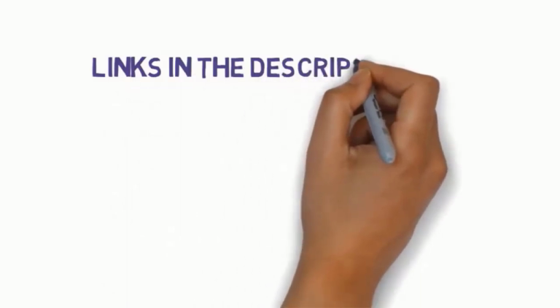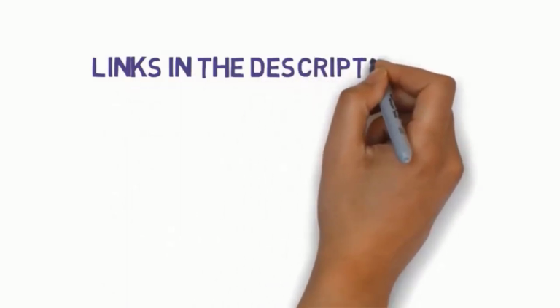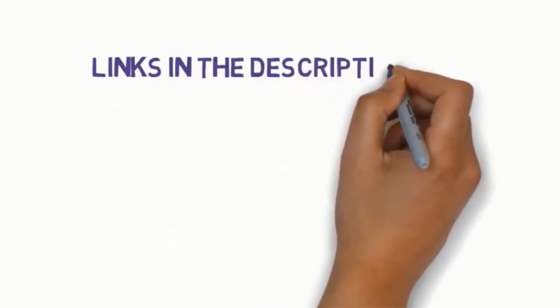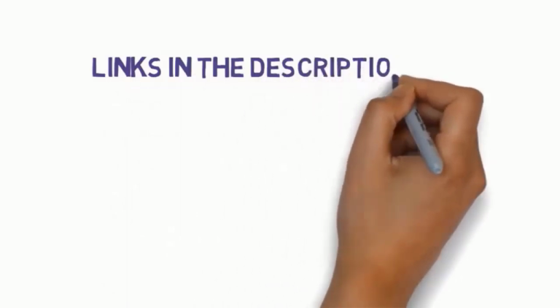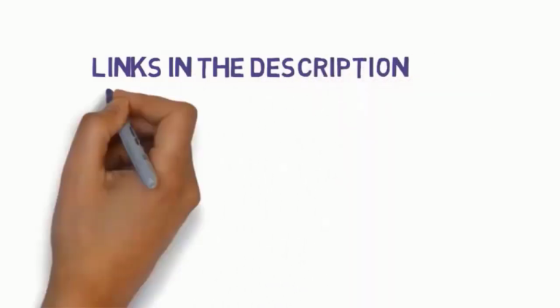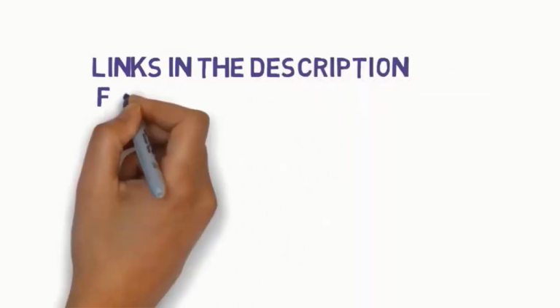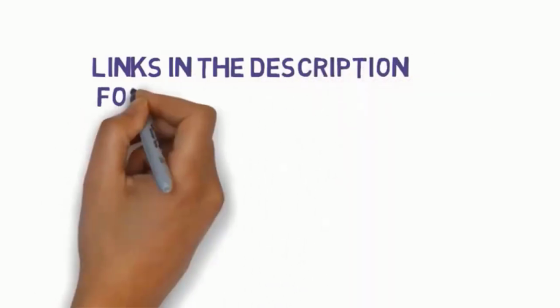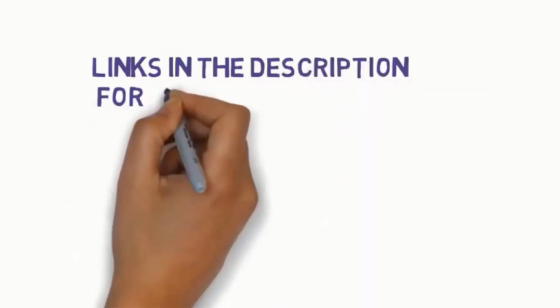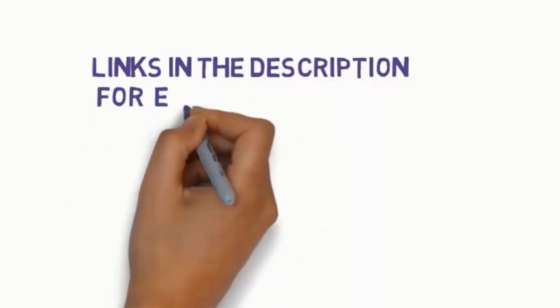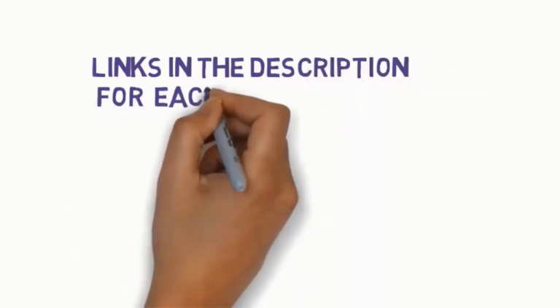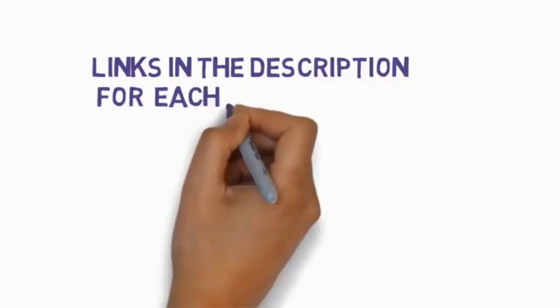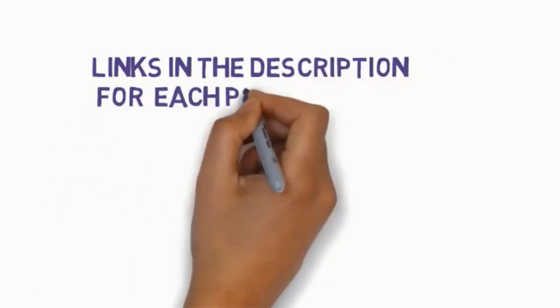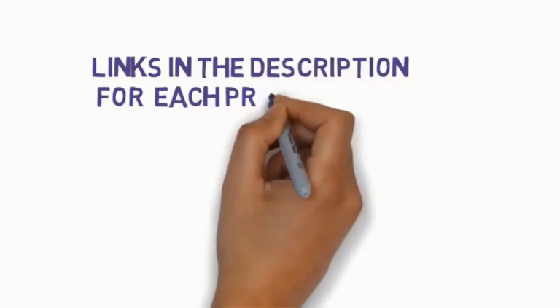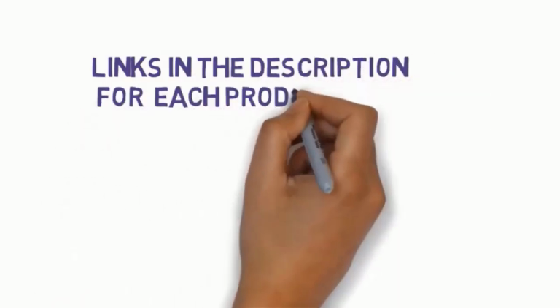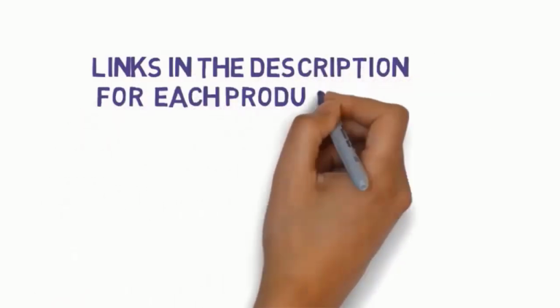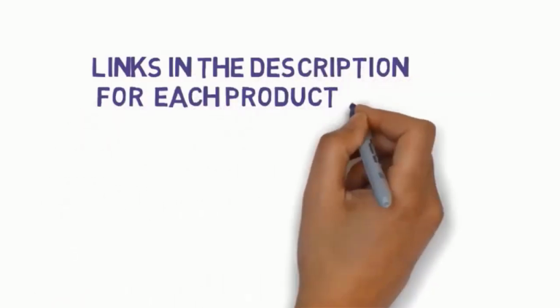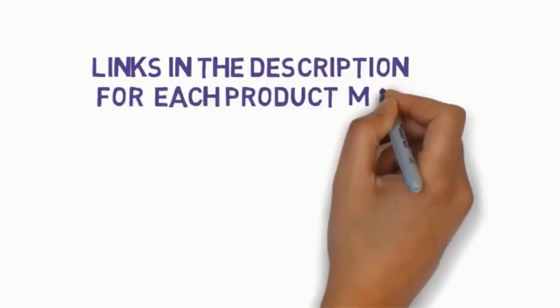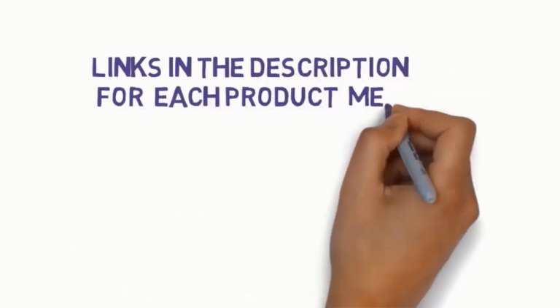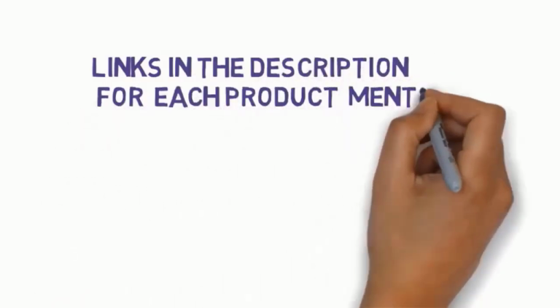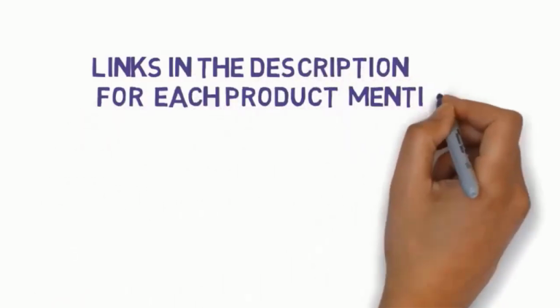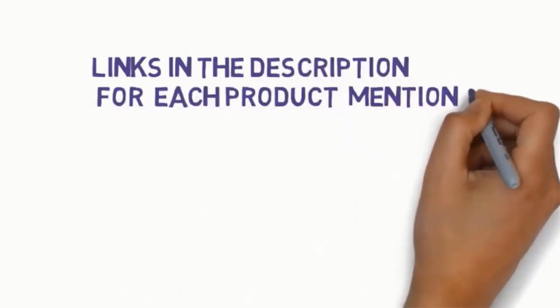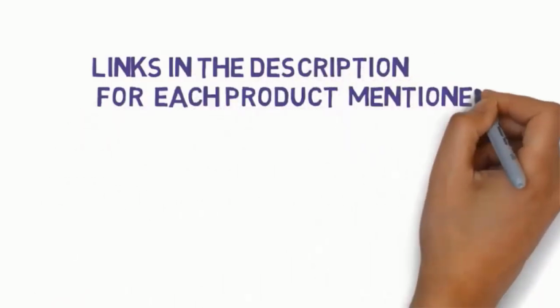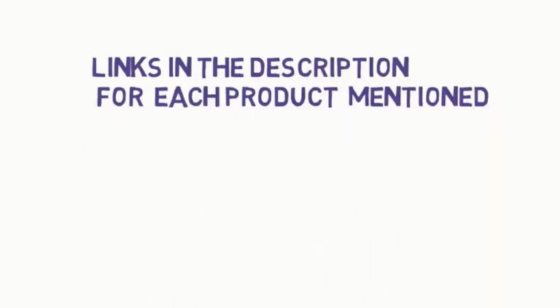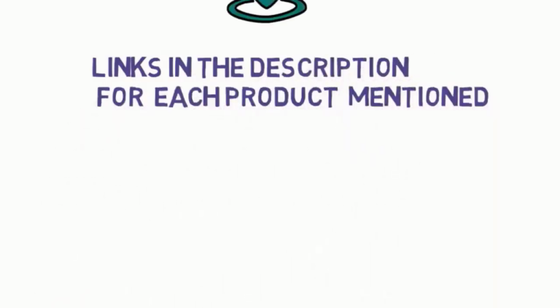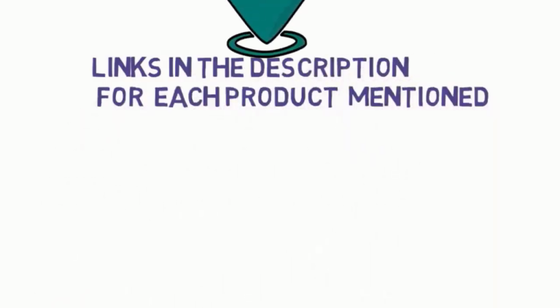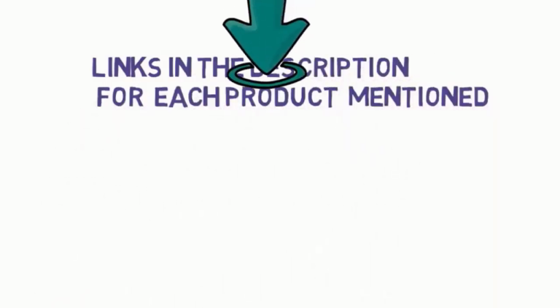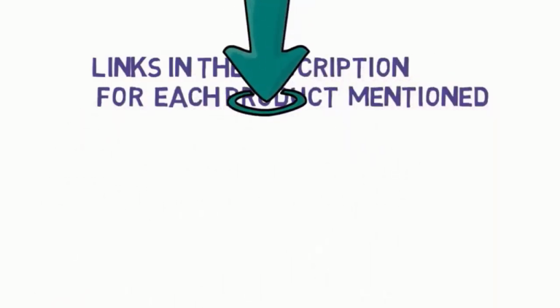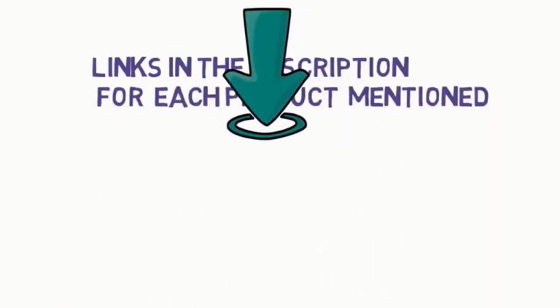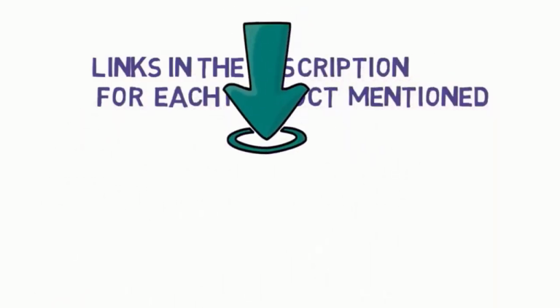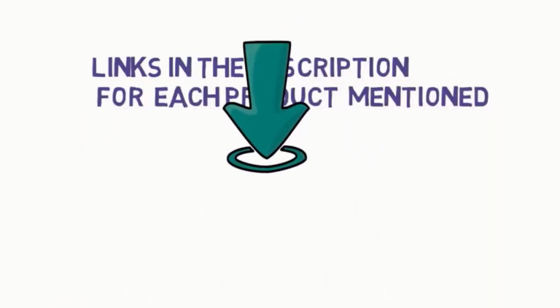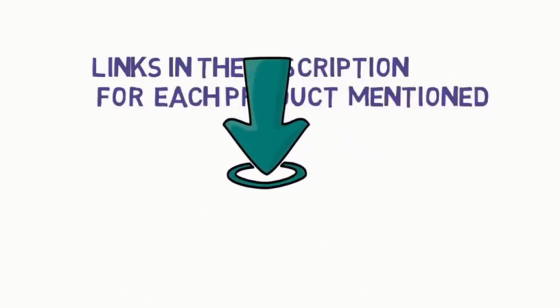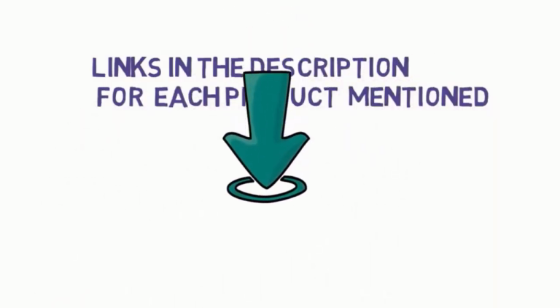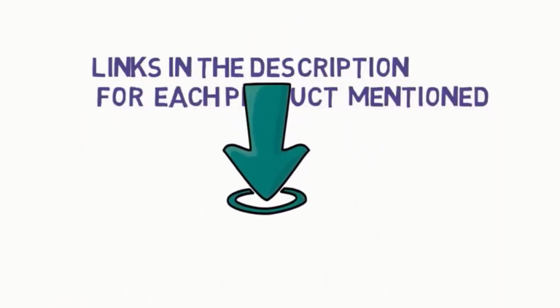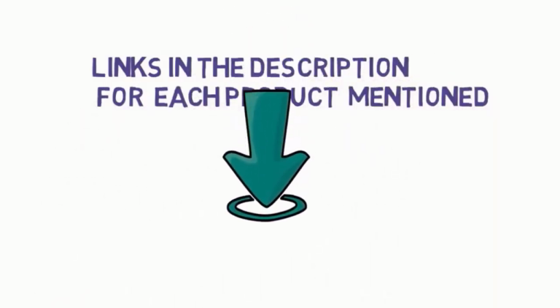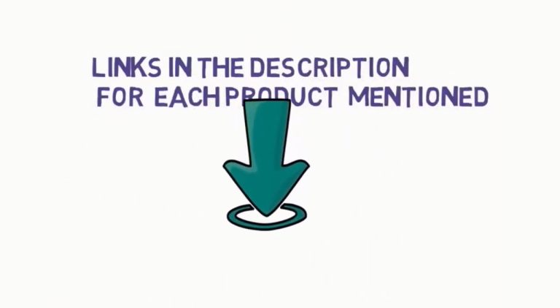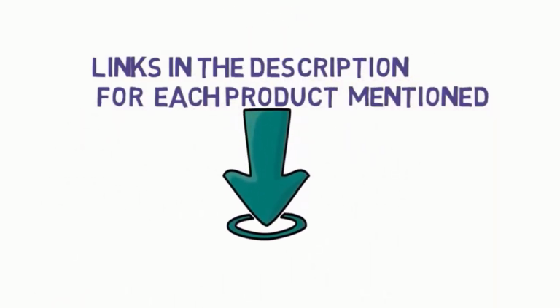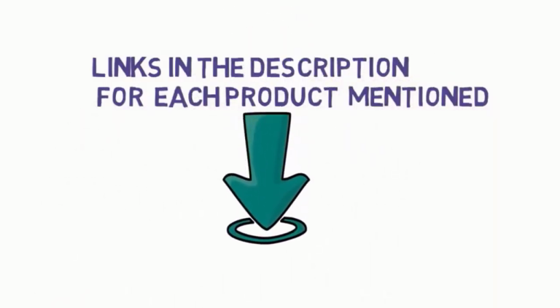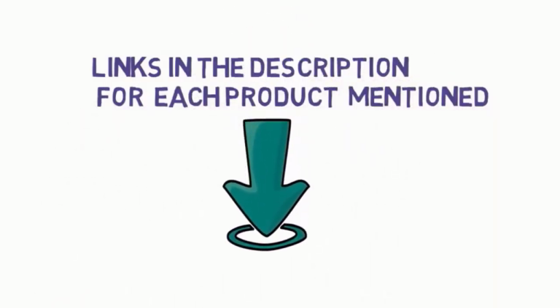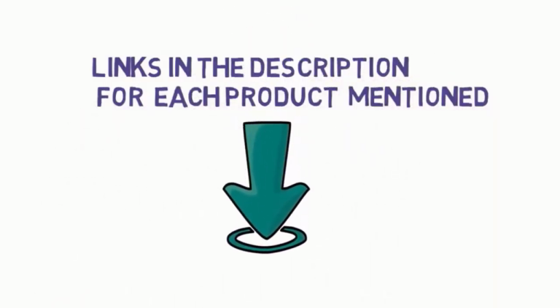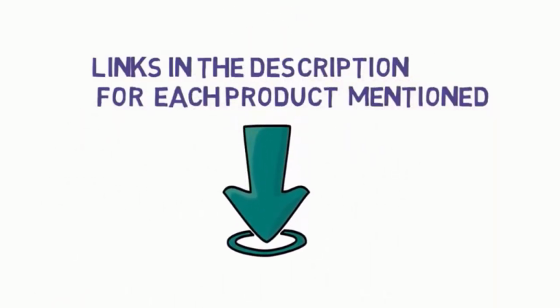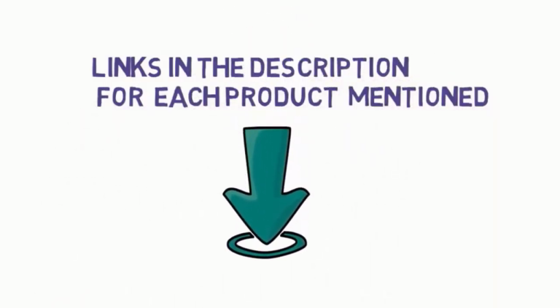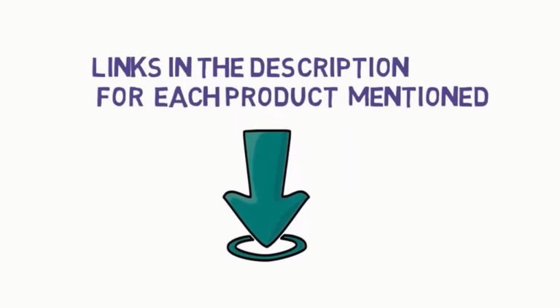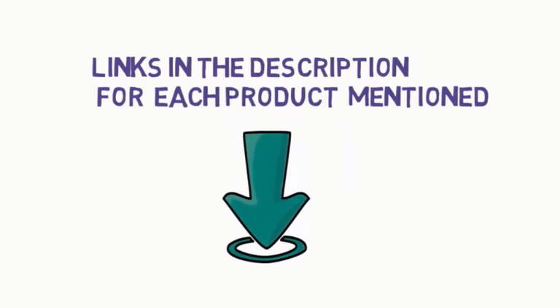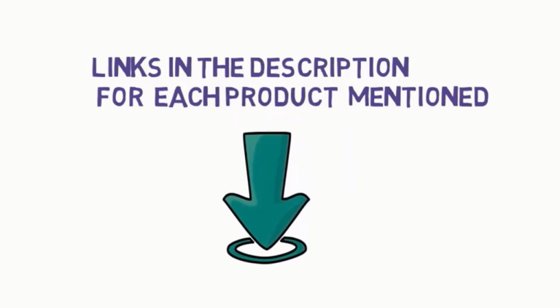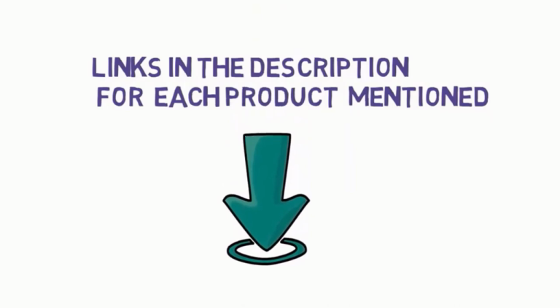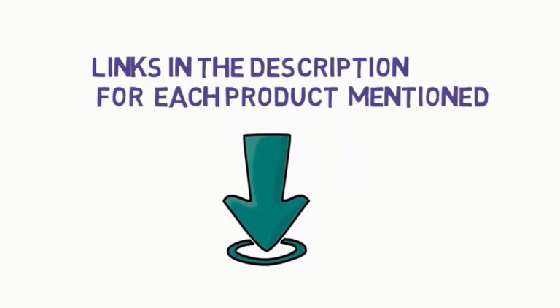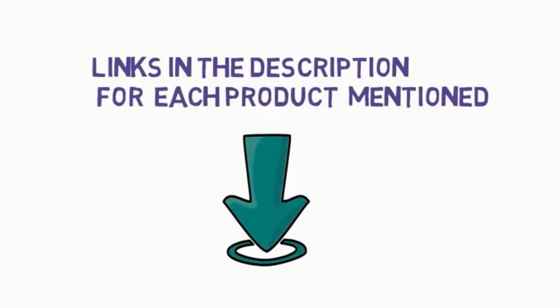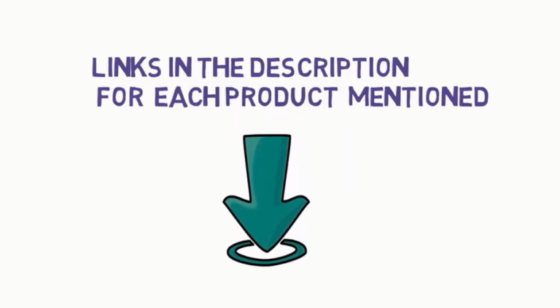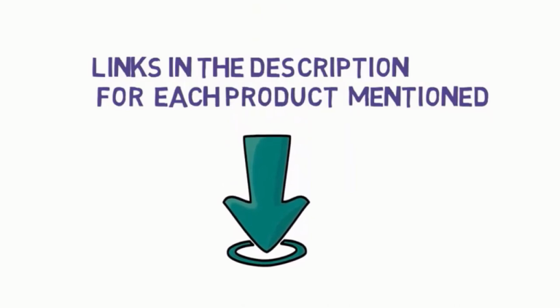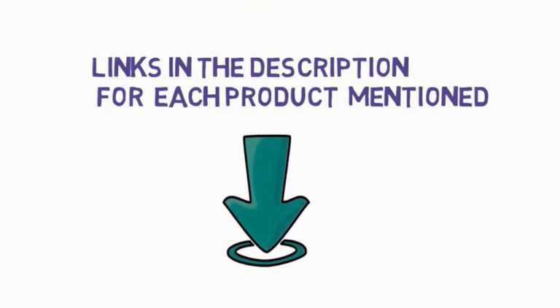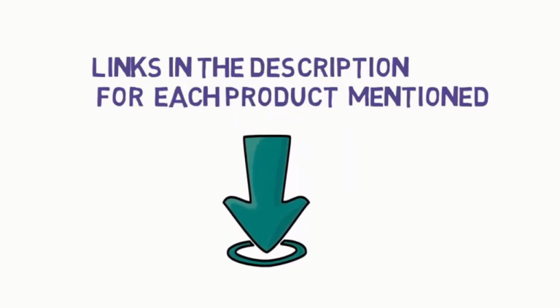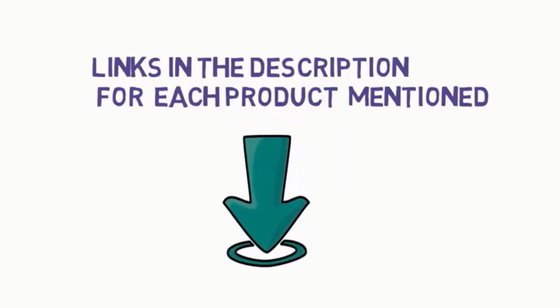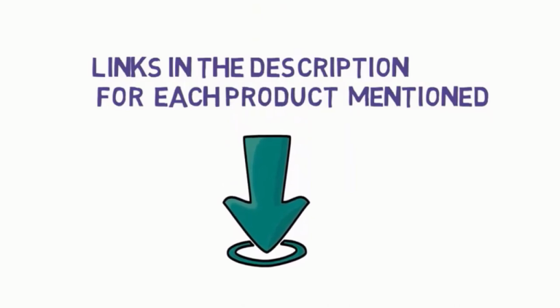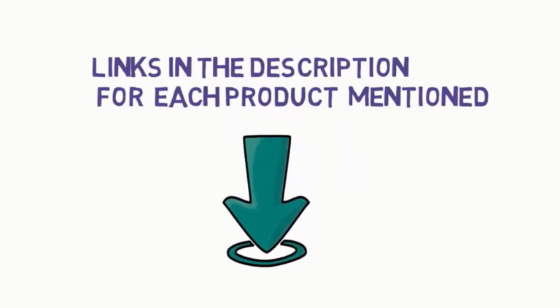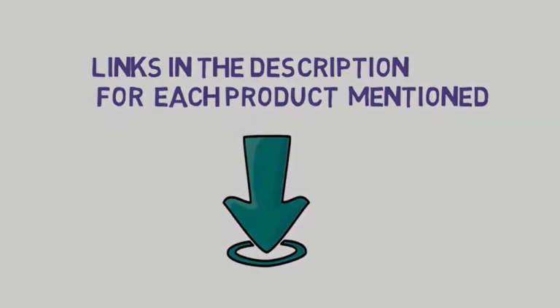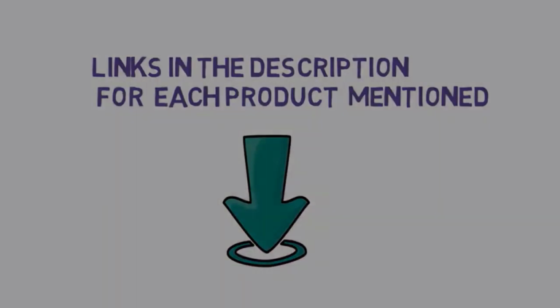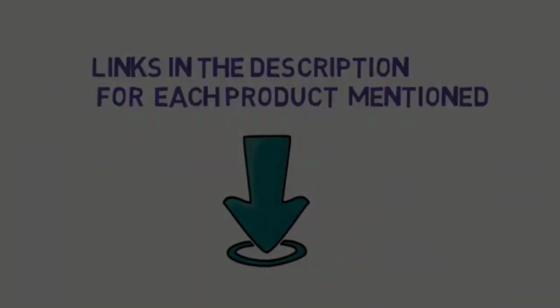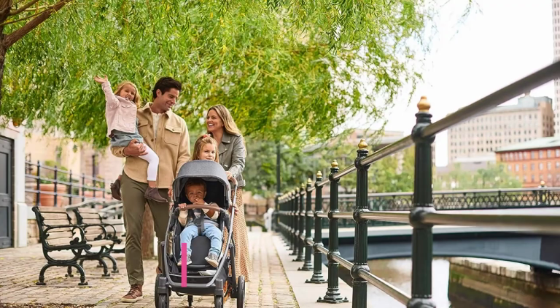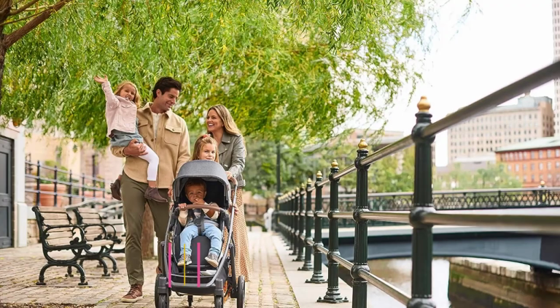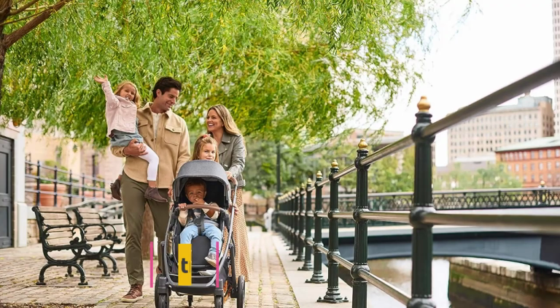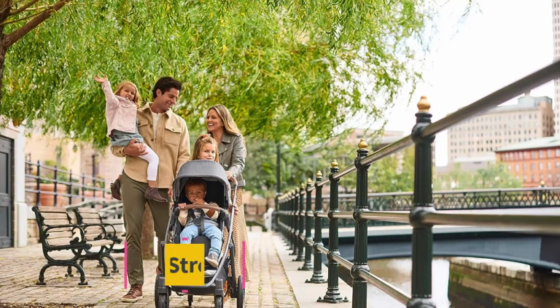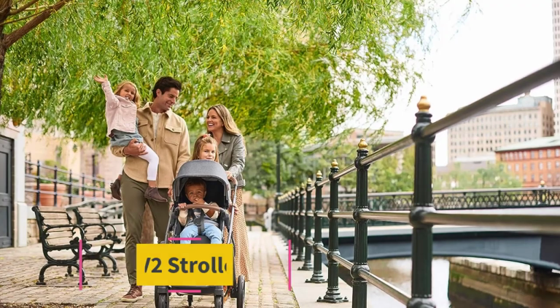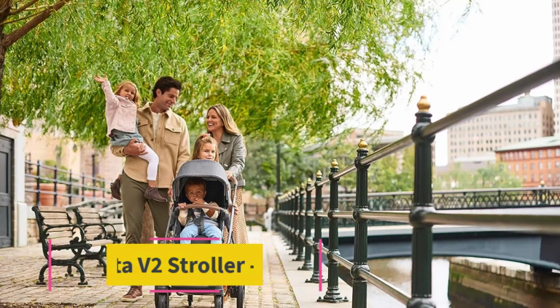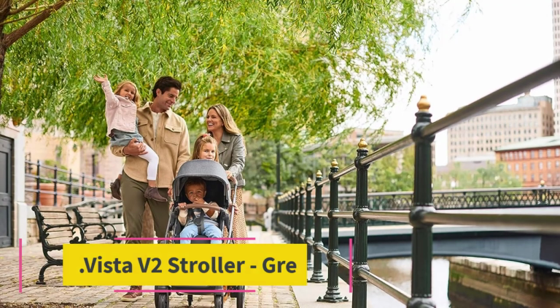Make sure you check the links to see which one is in your budget range. Starting at number one: